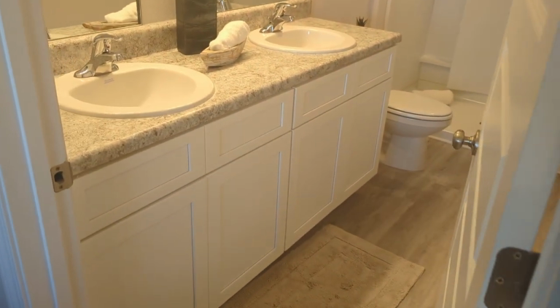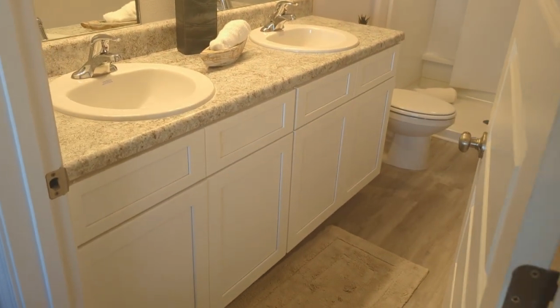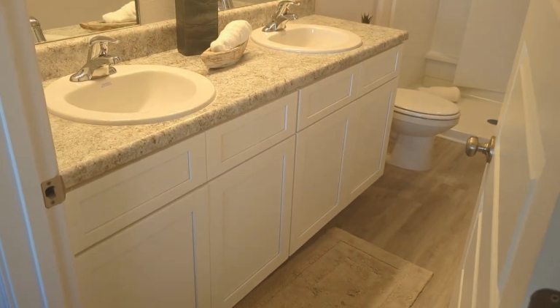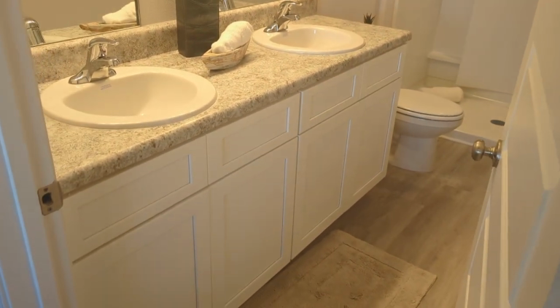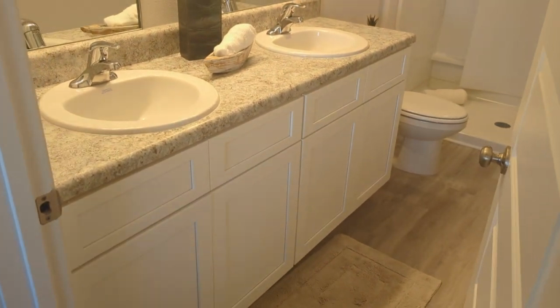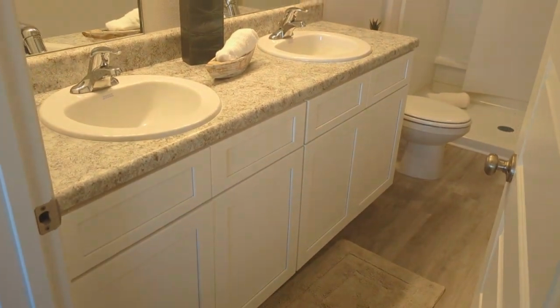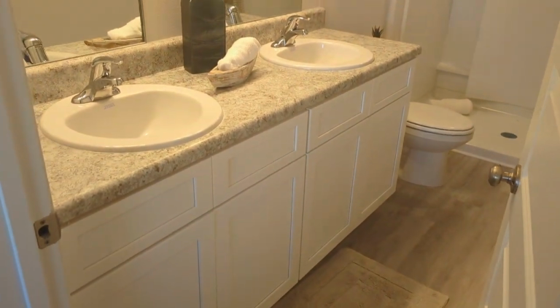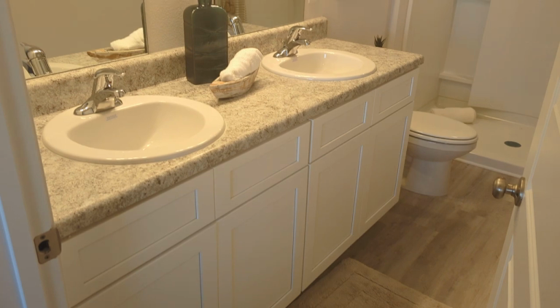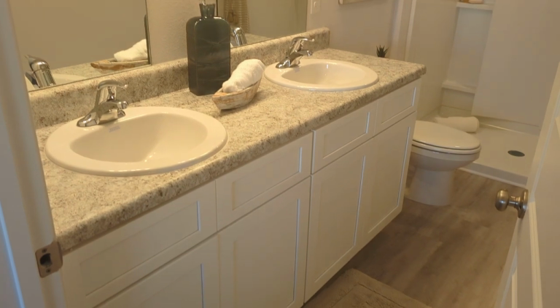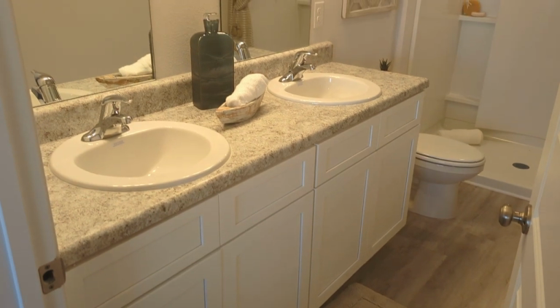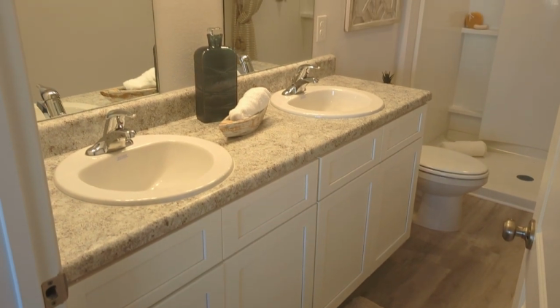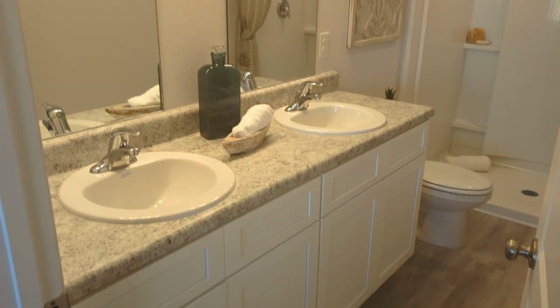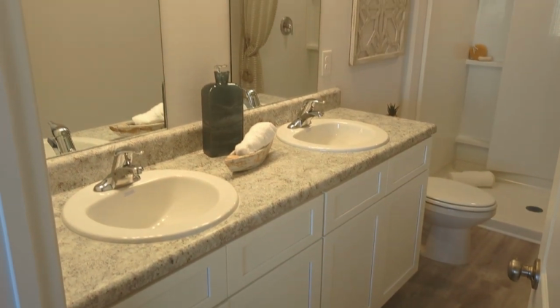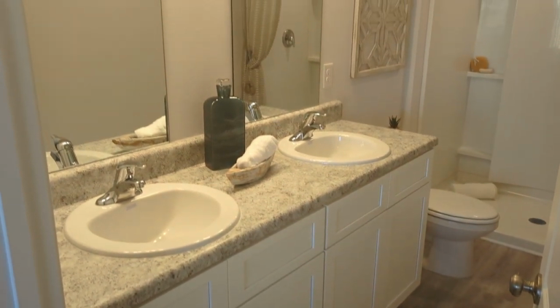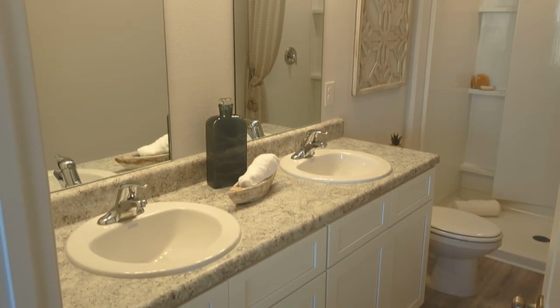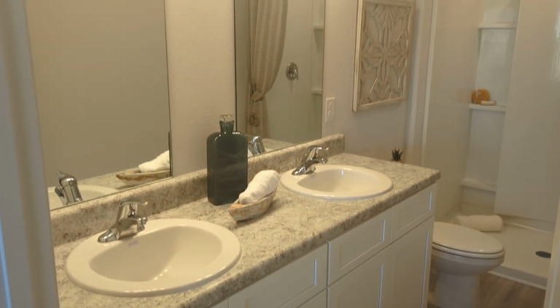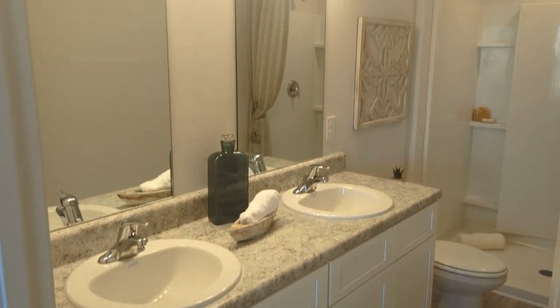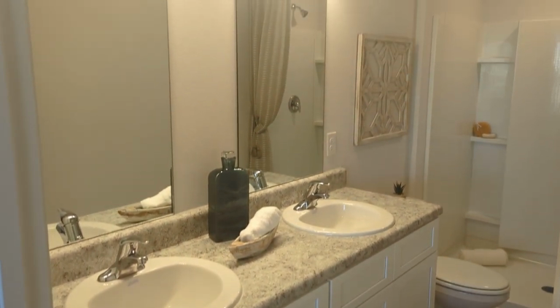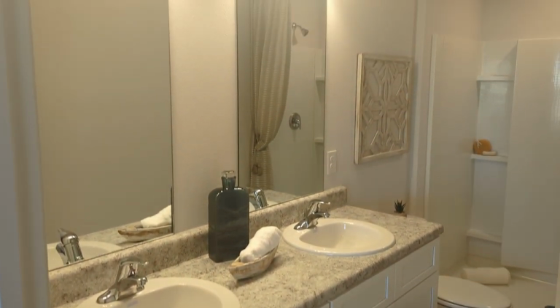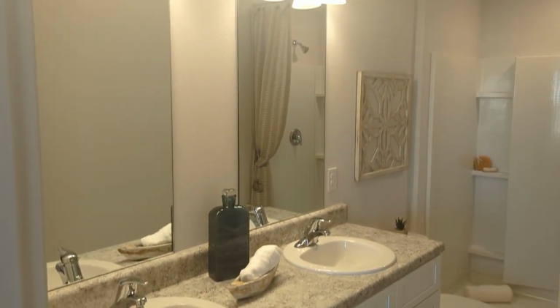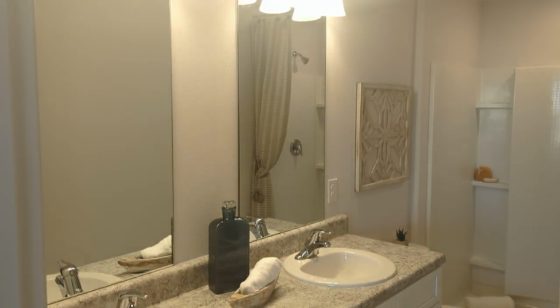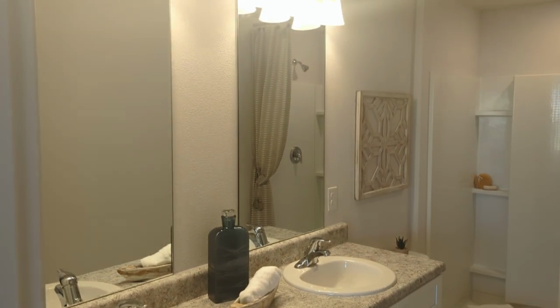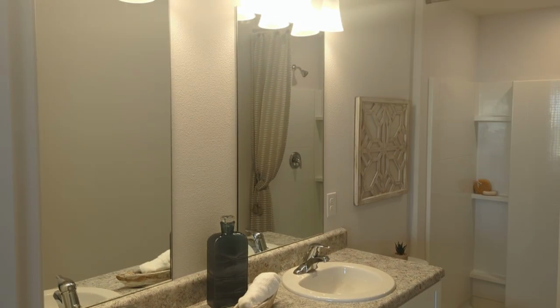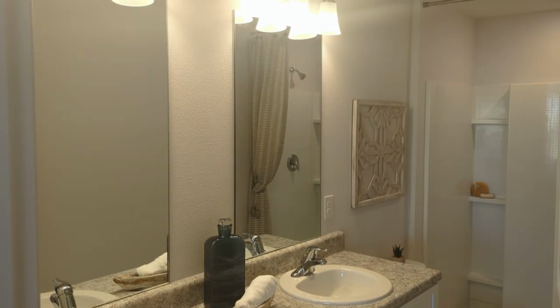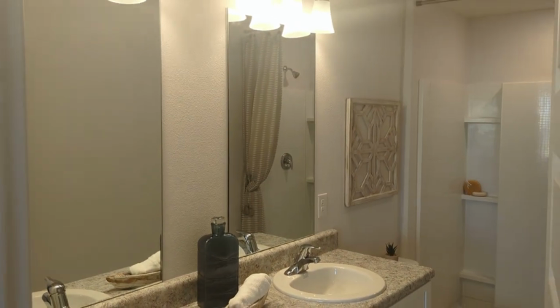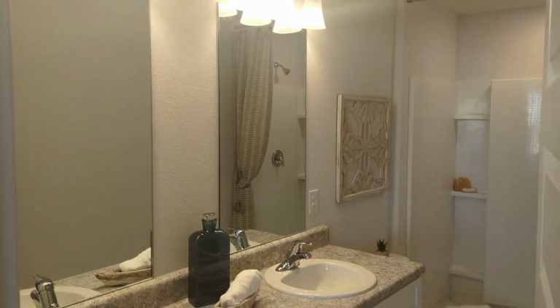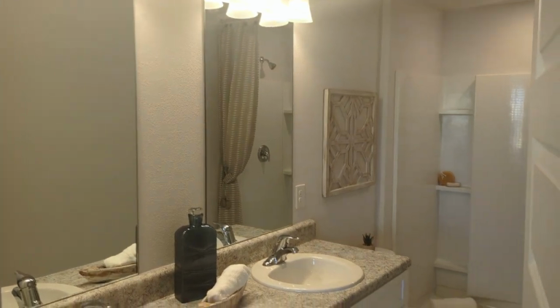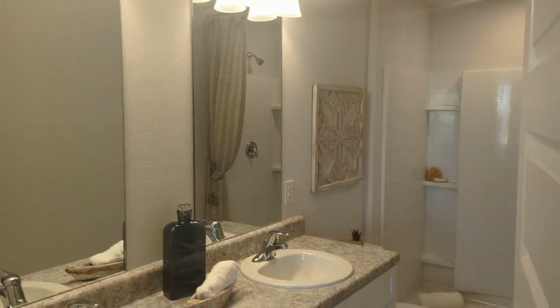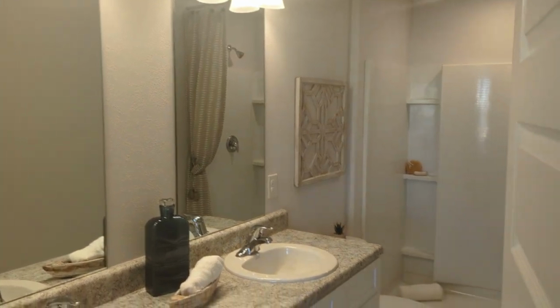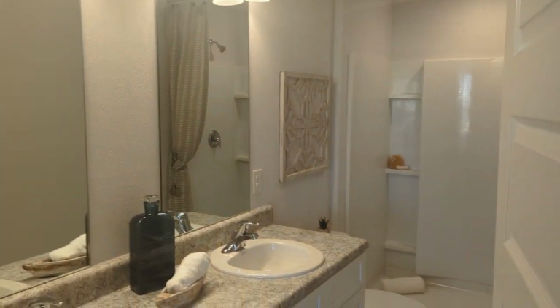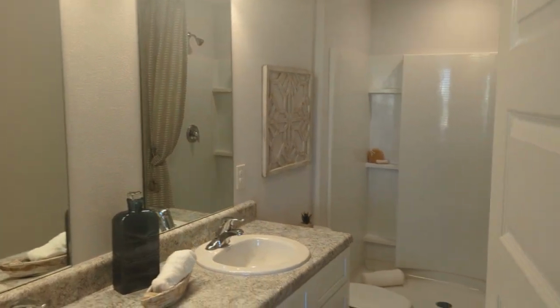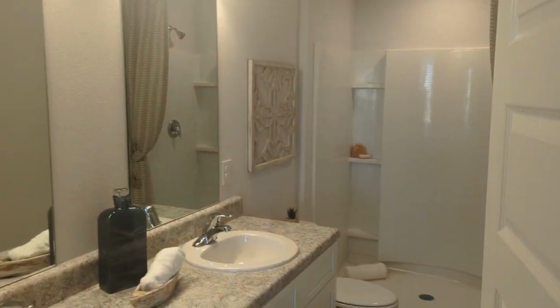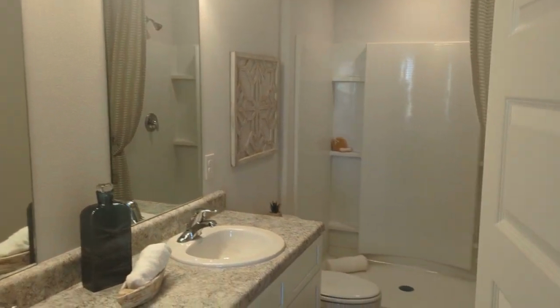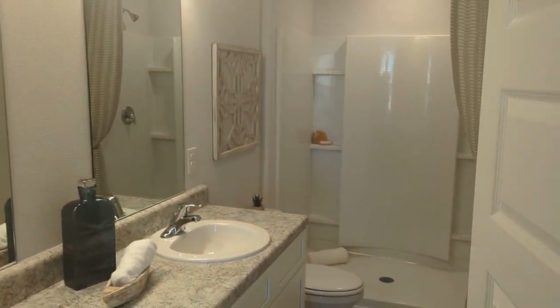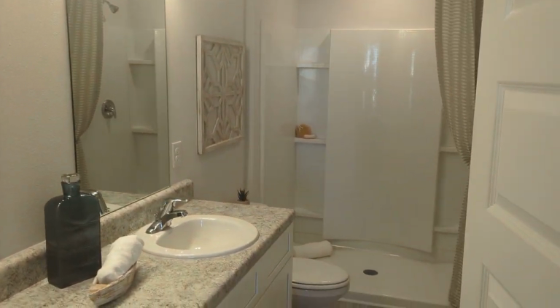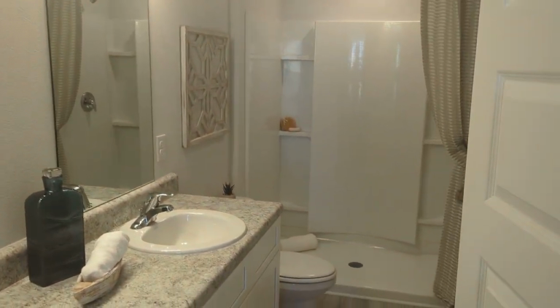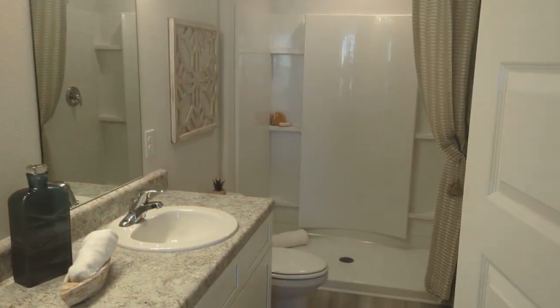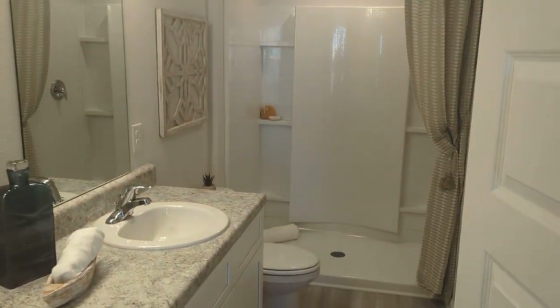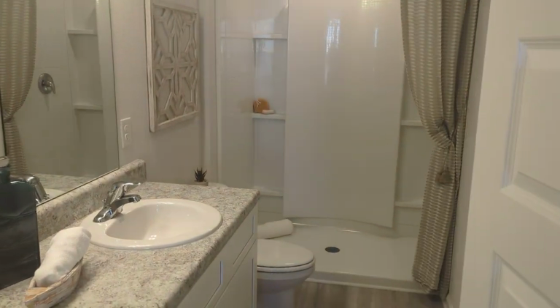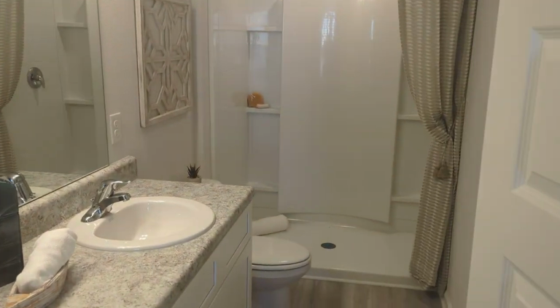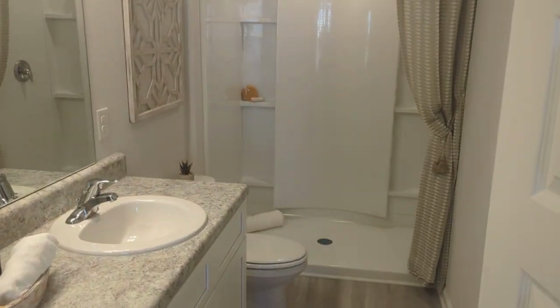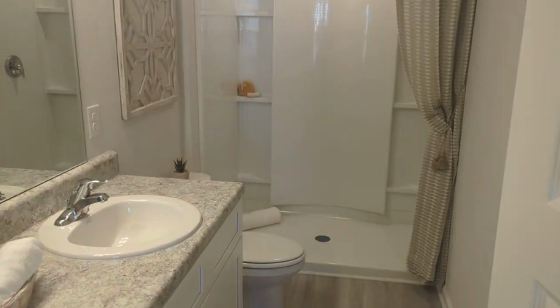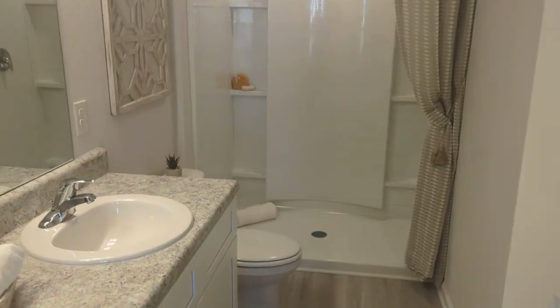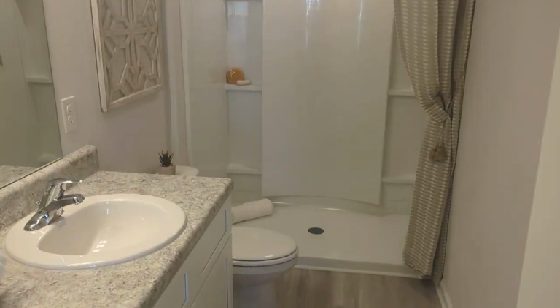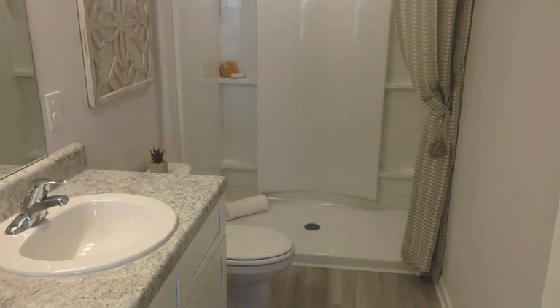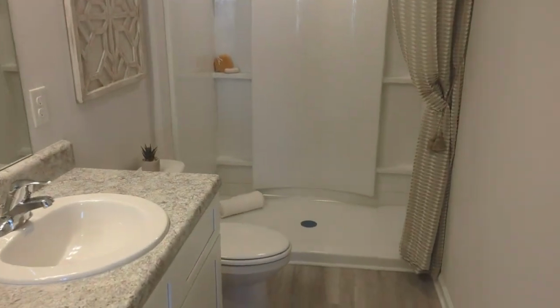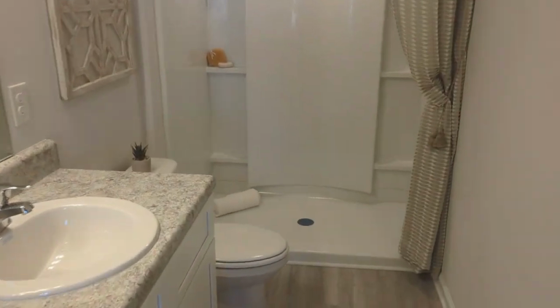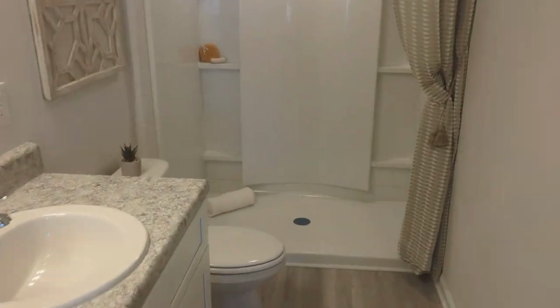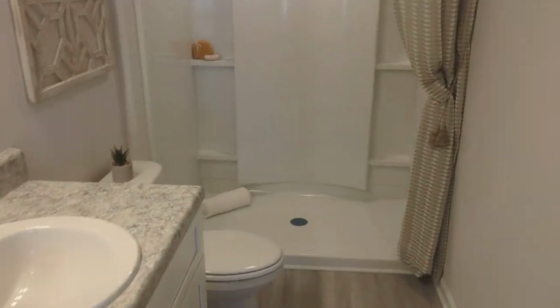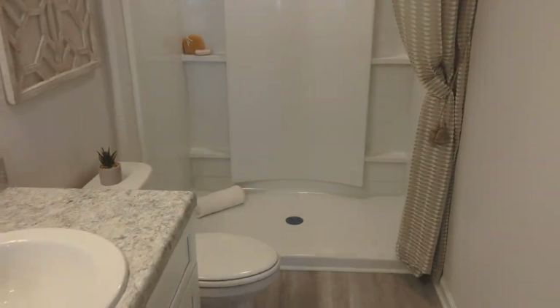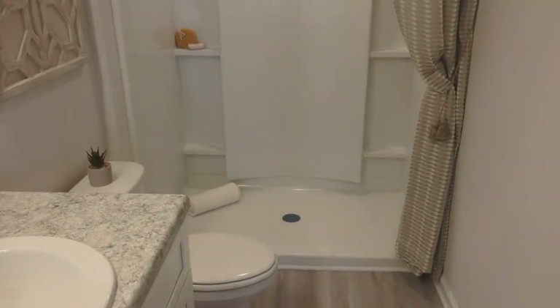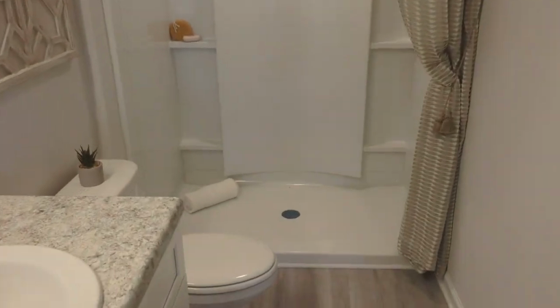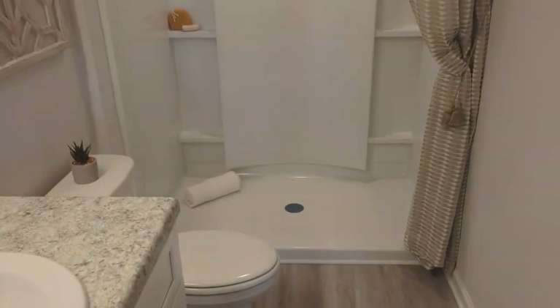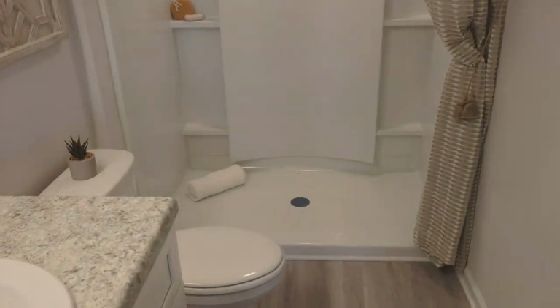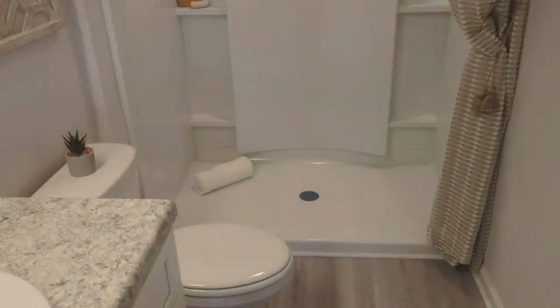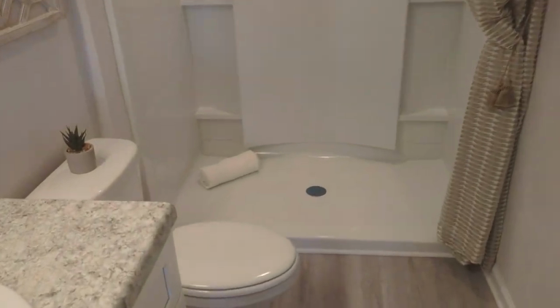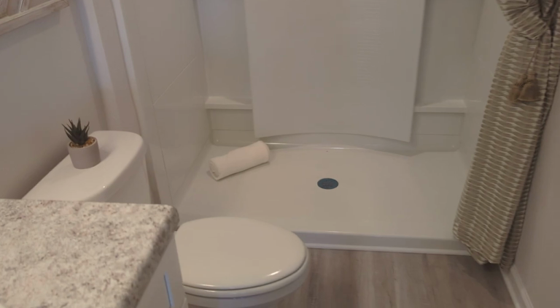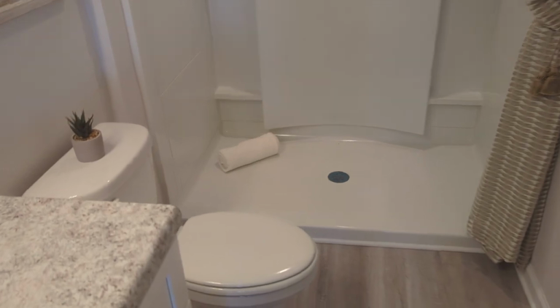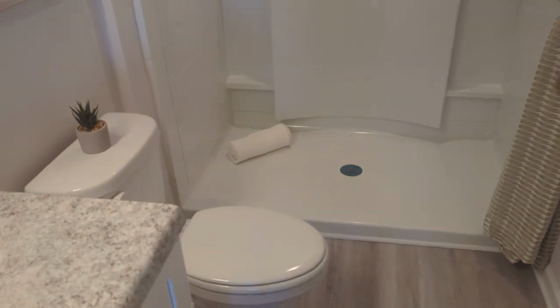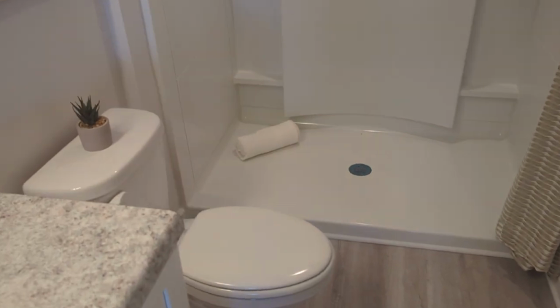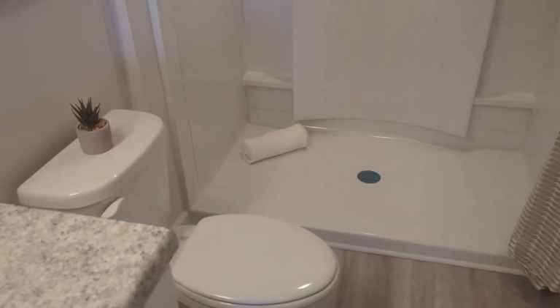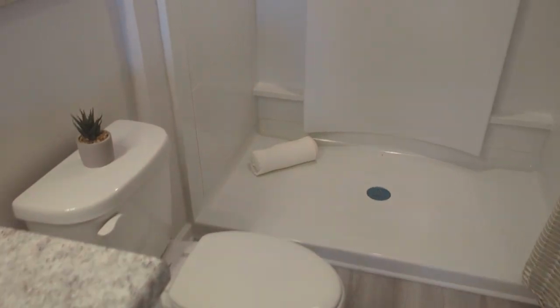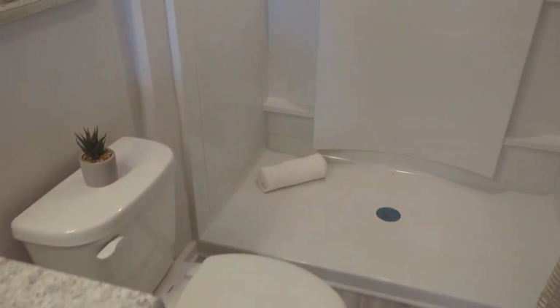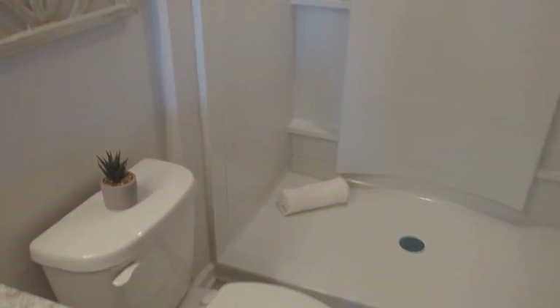Here's your en-suite bathroom — double sink, got your tub, and got your toilet.